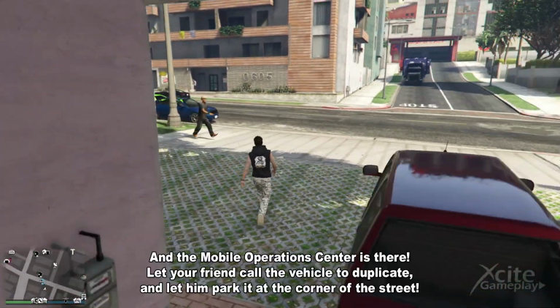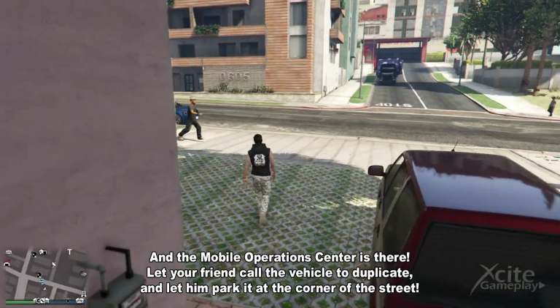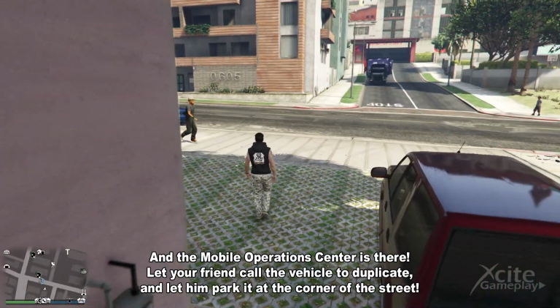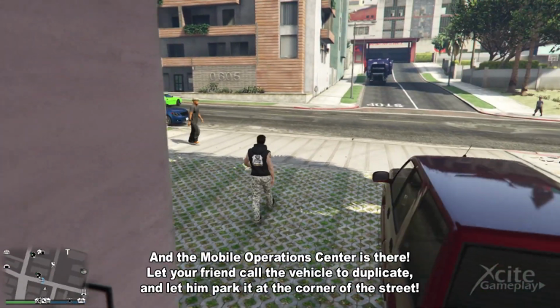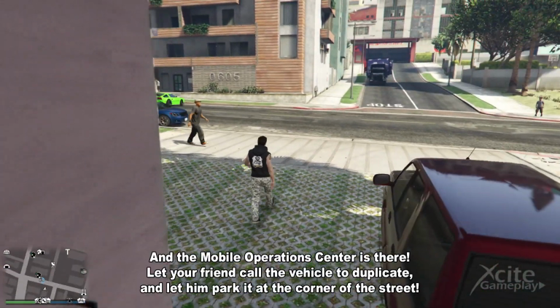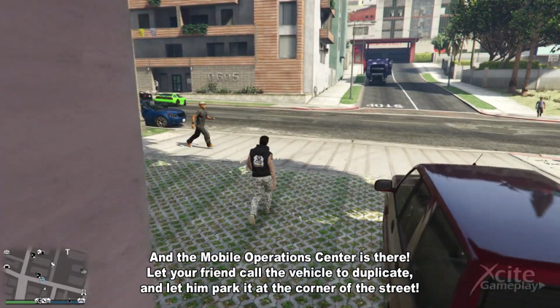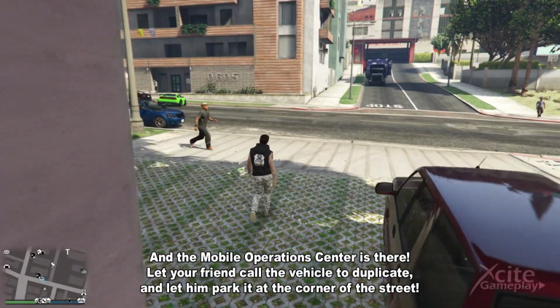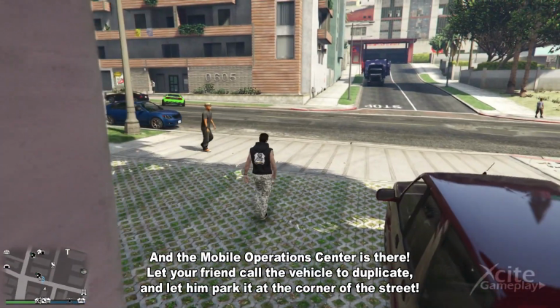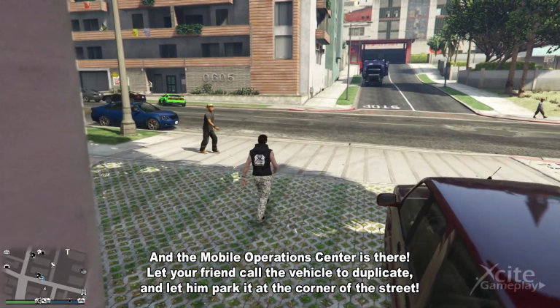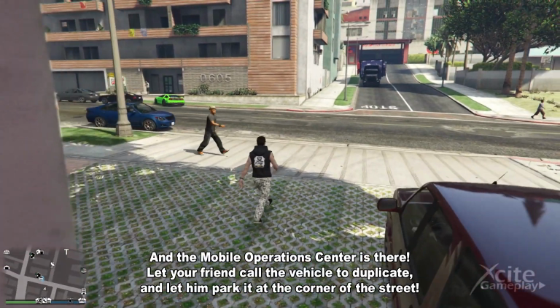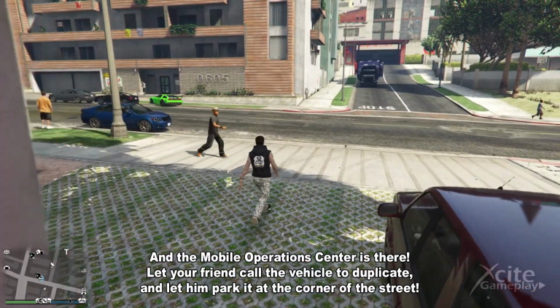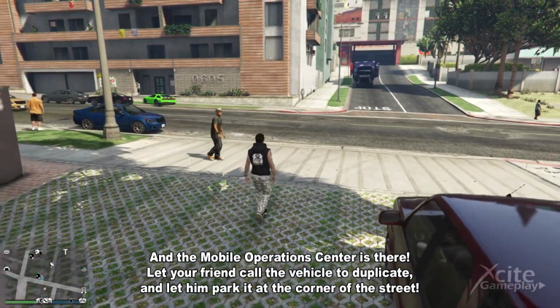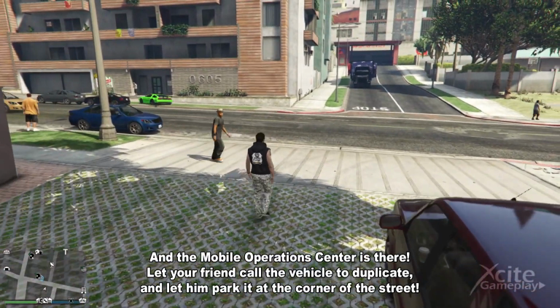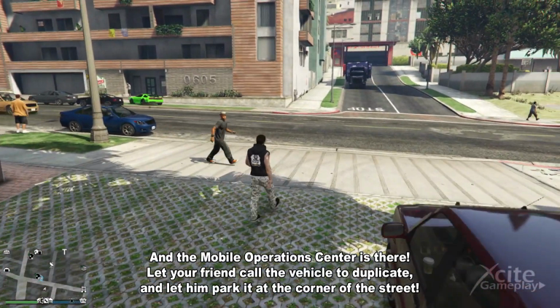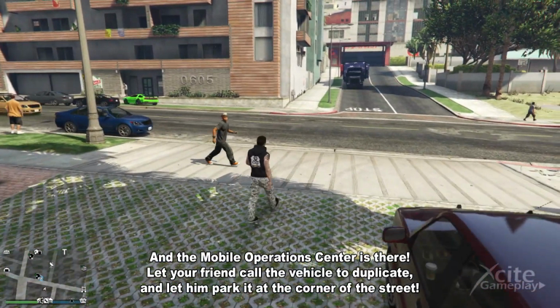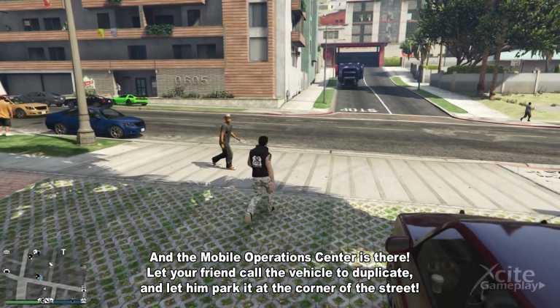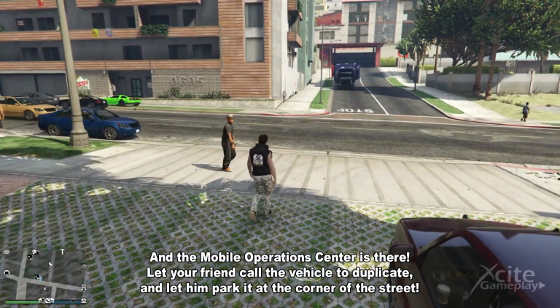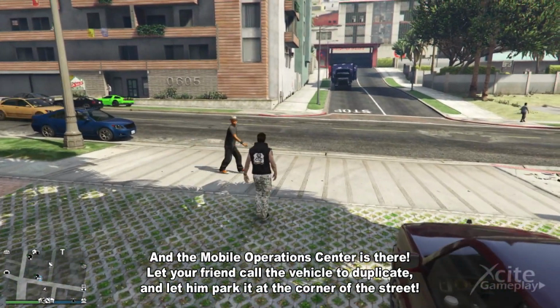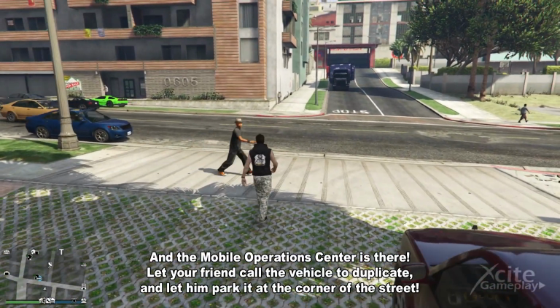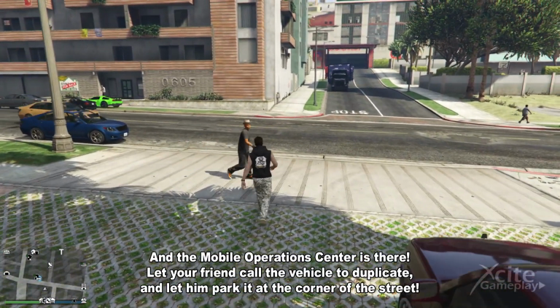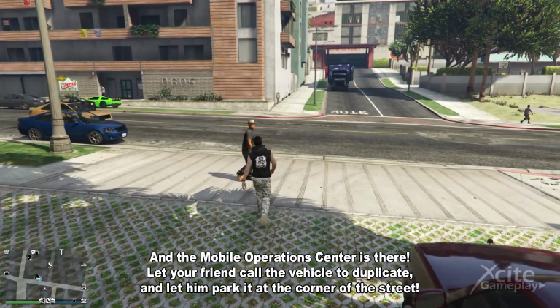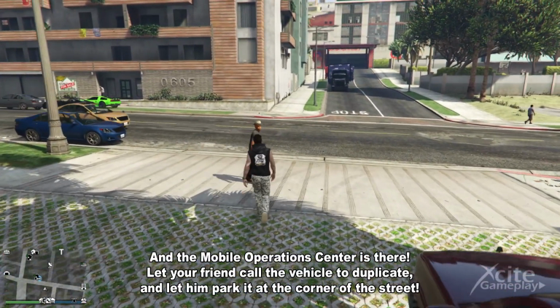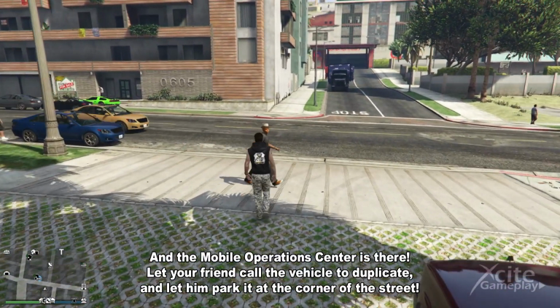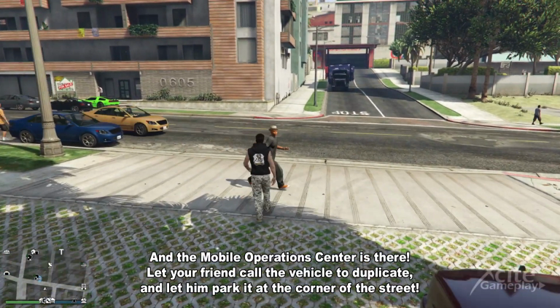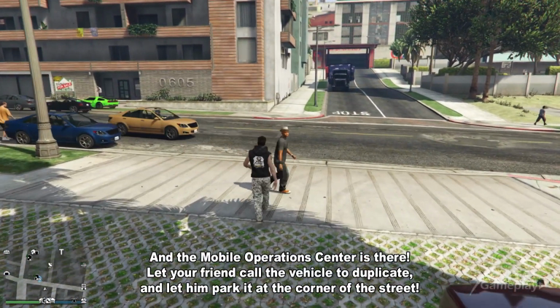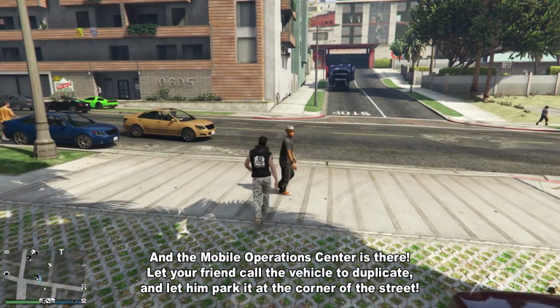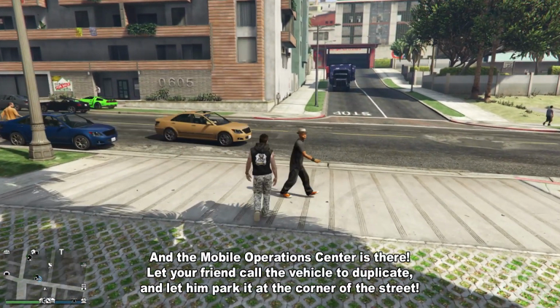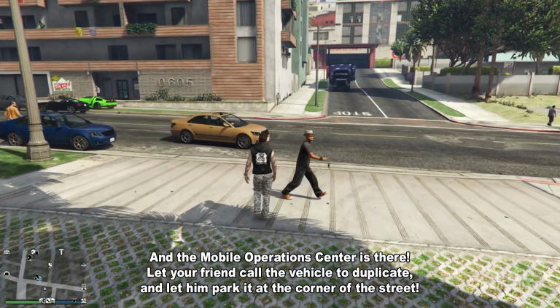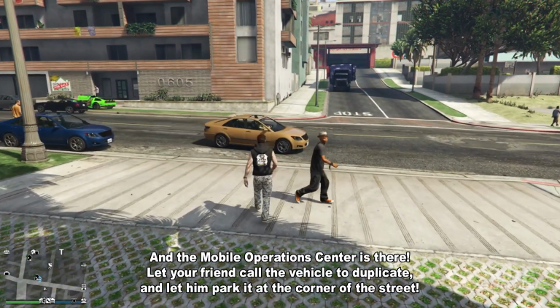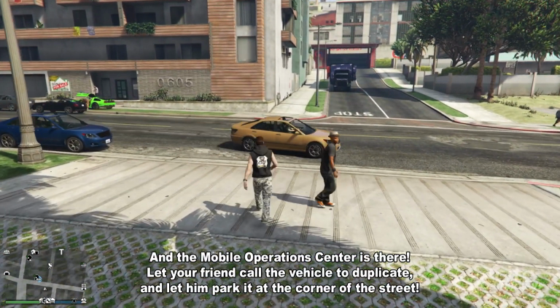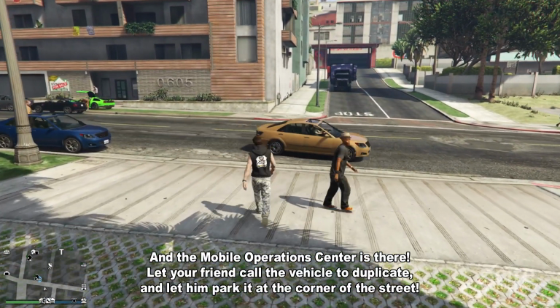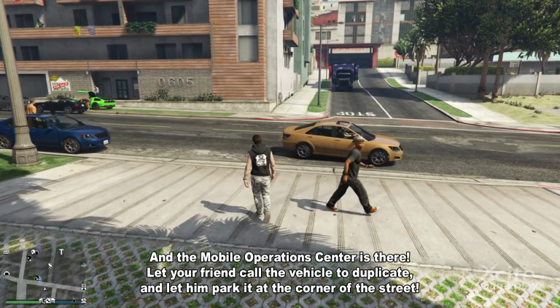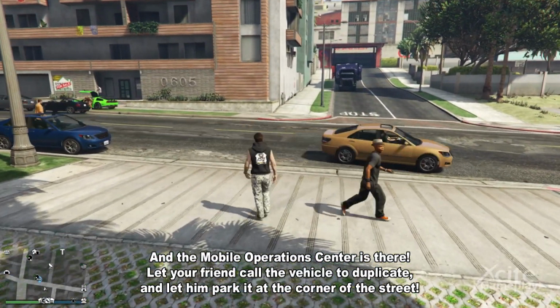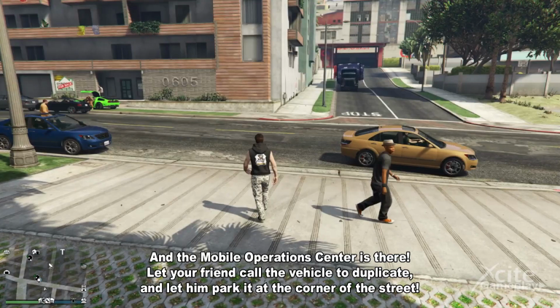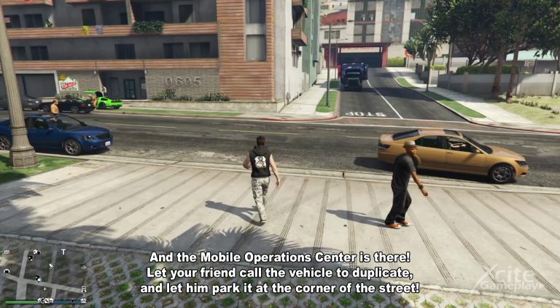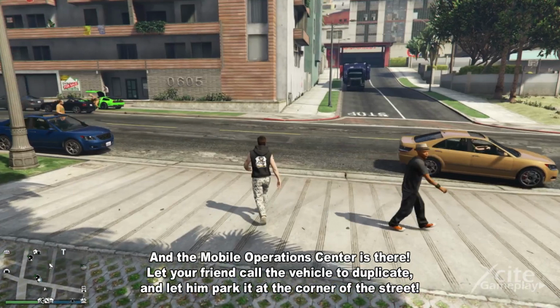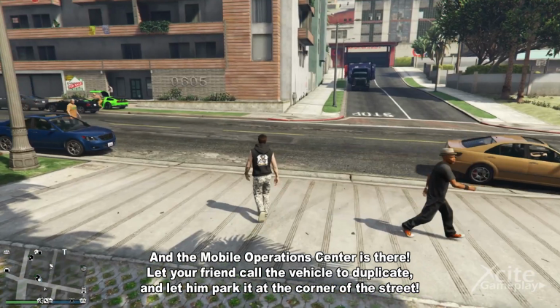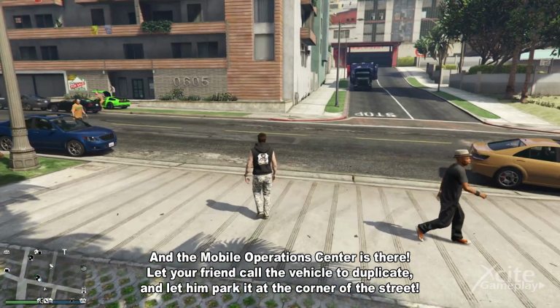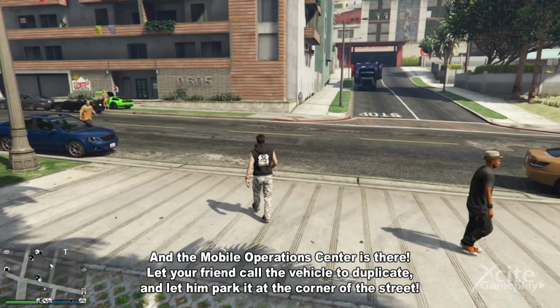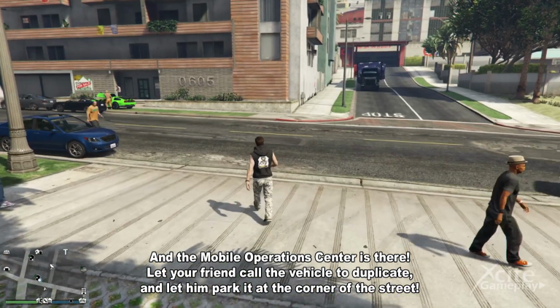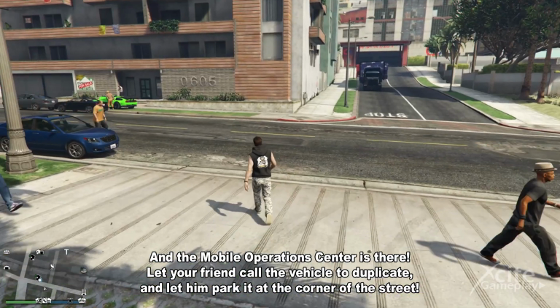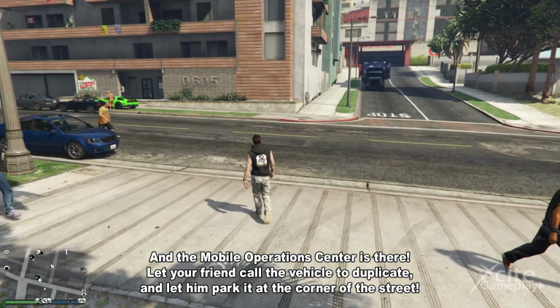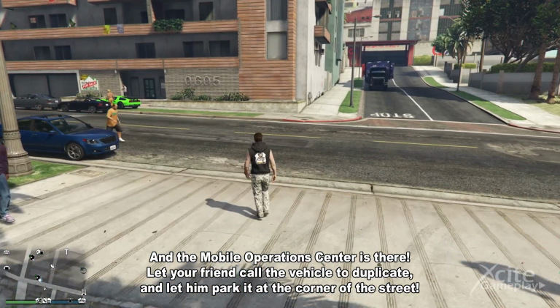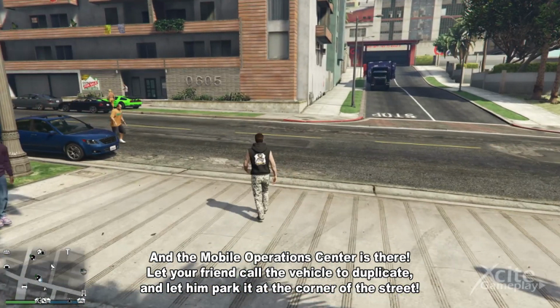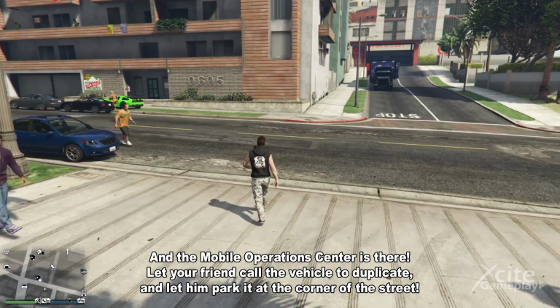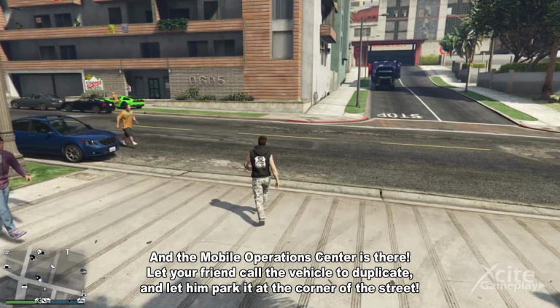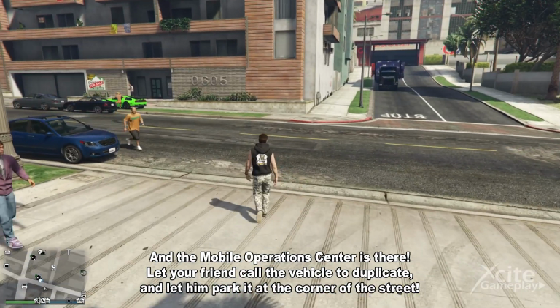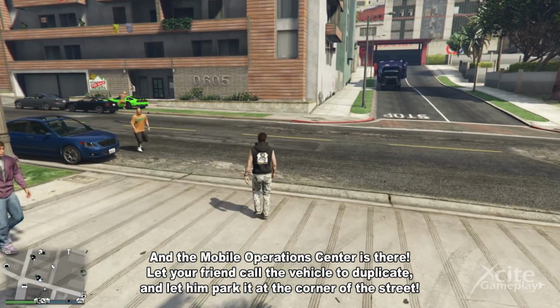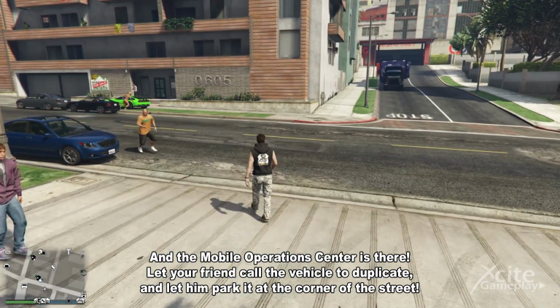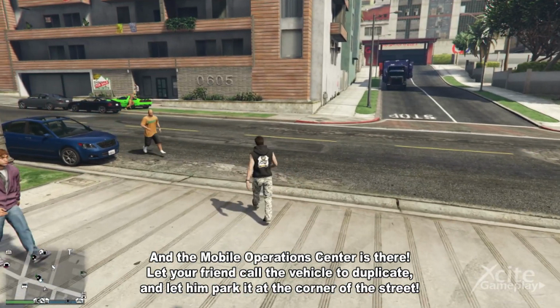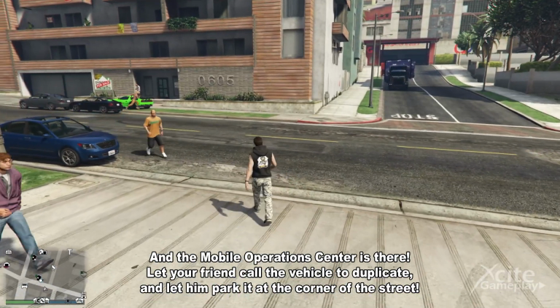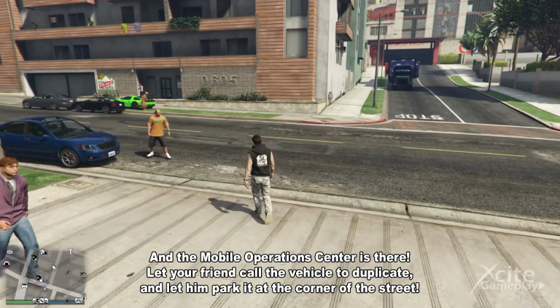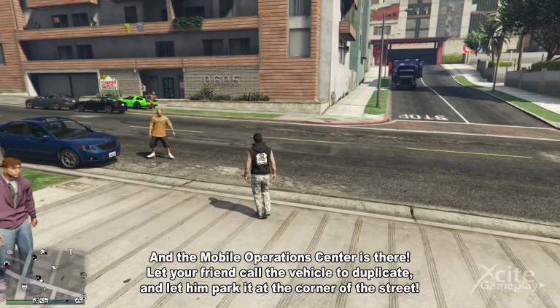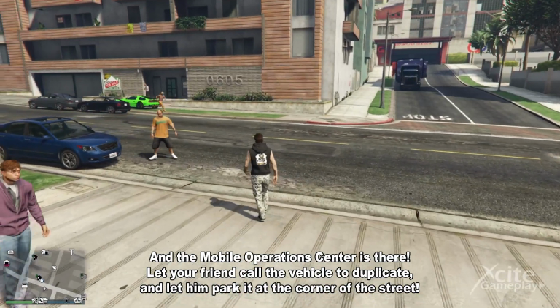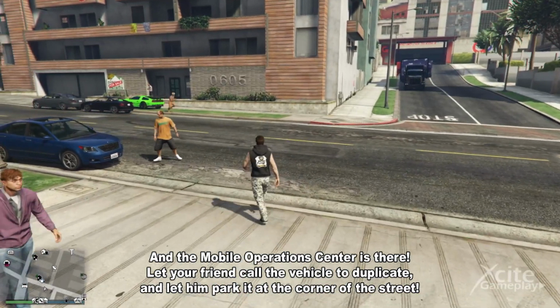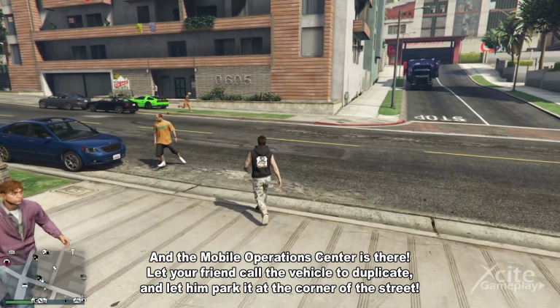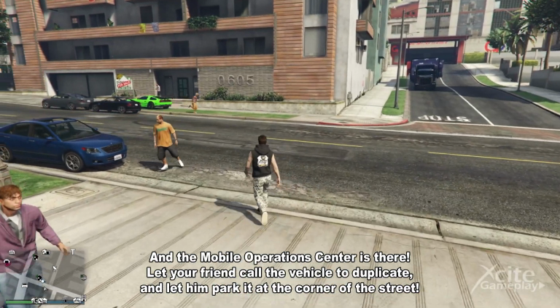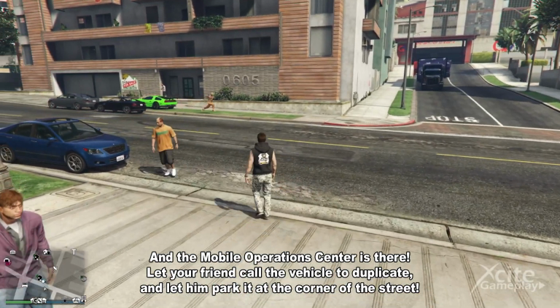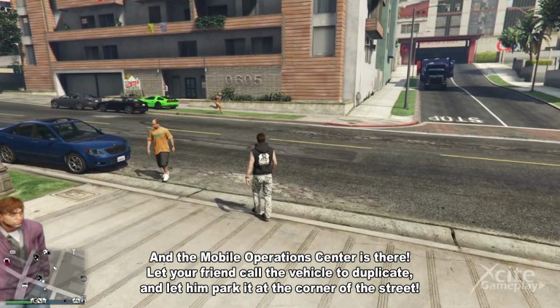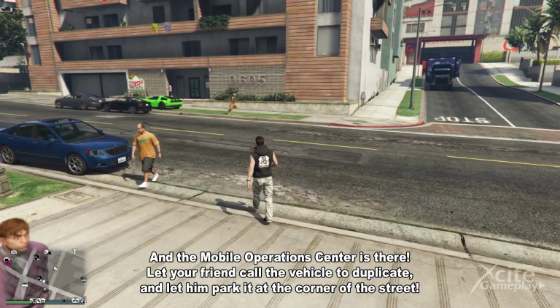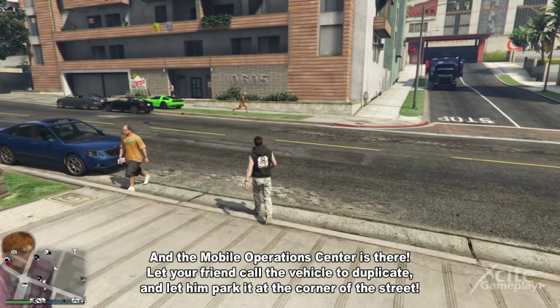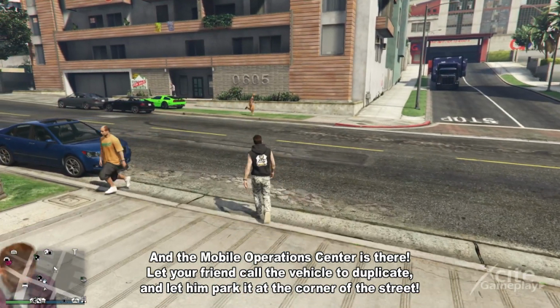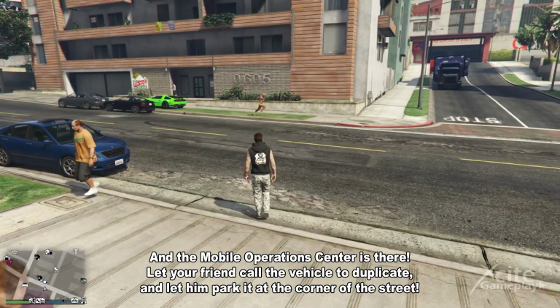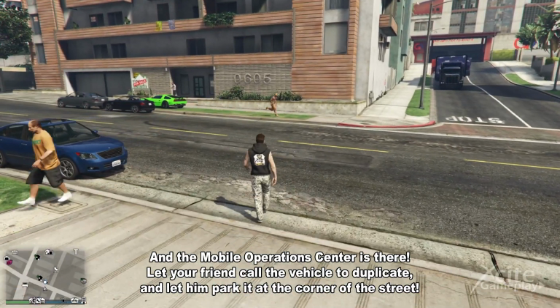The mobile operations center is there. Let your friend call the vehicle to duplicate and let him park it at the corner of the street.